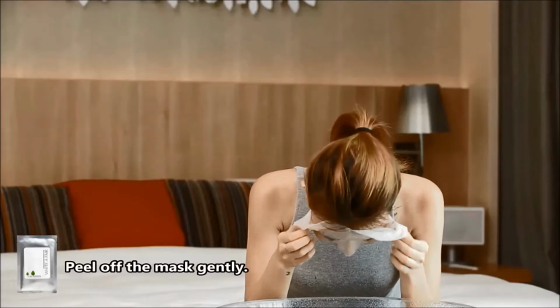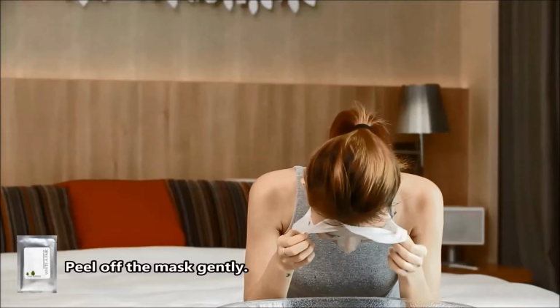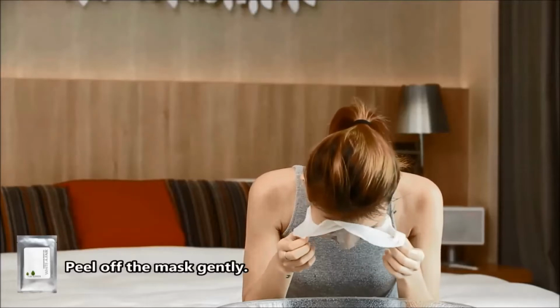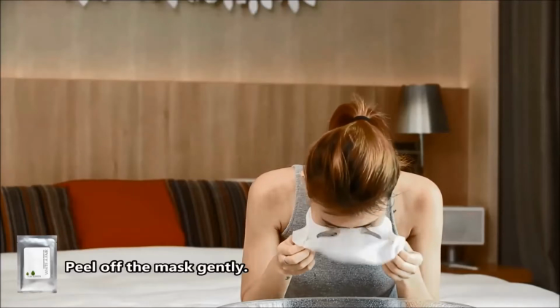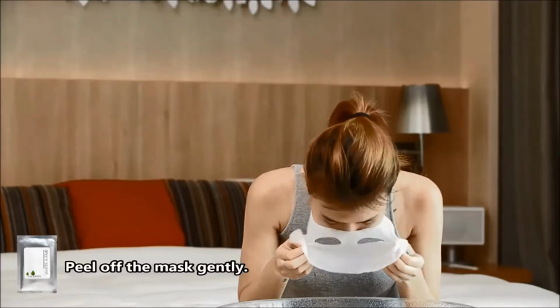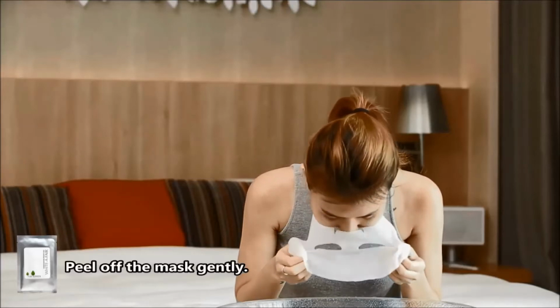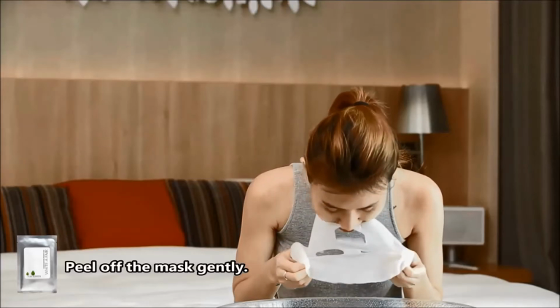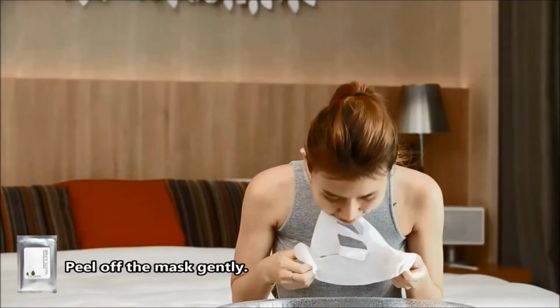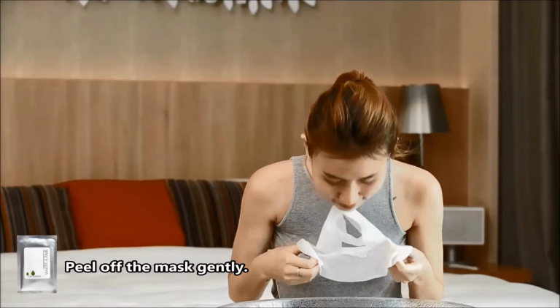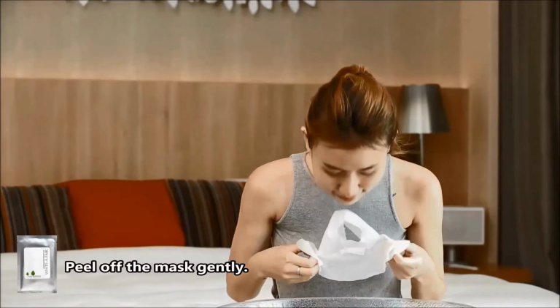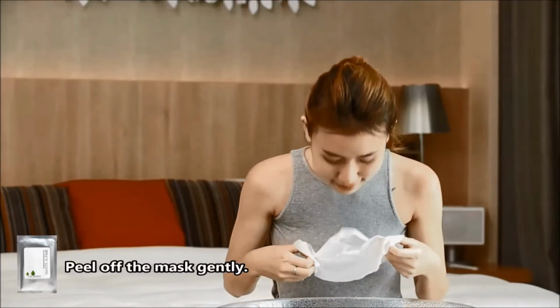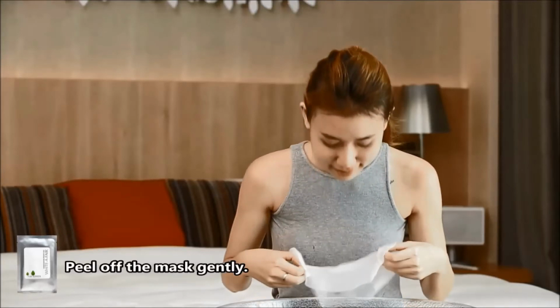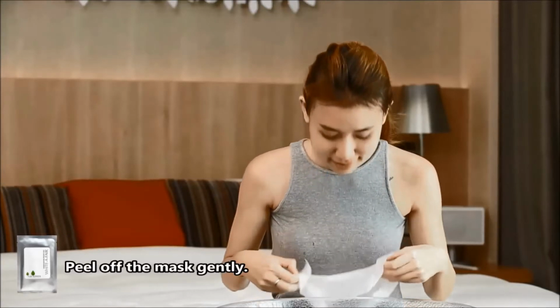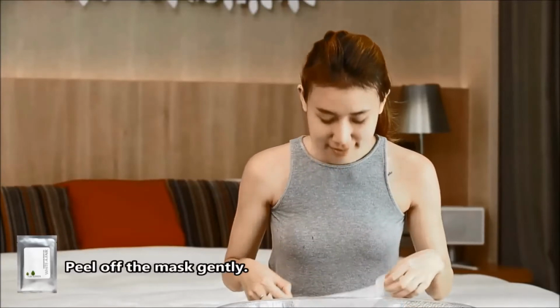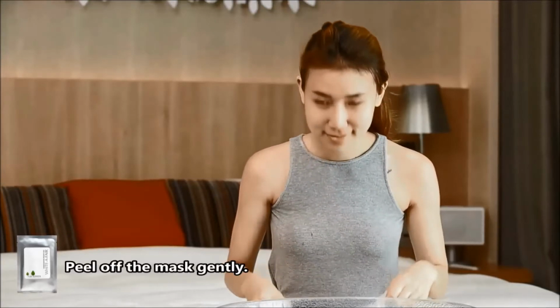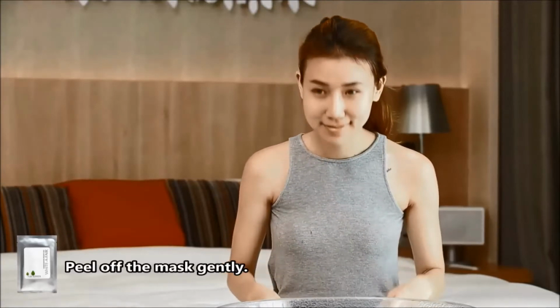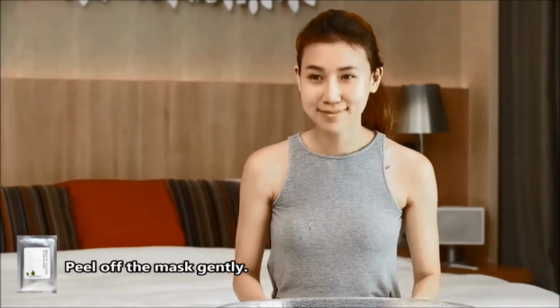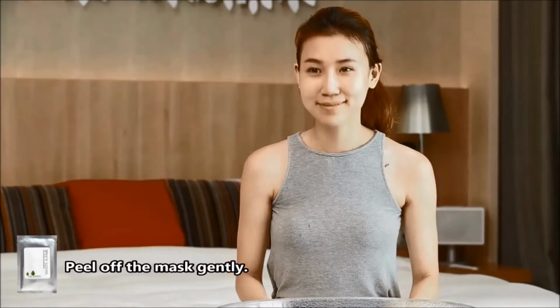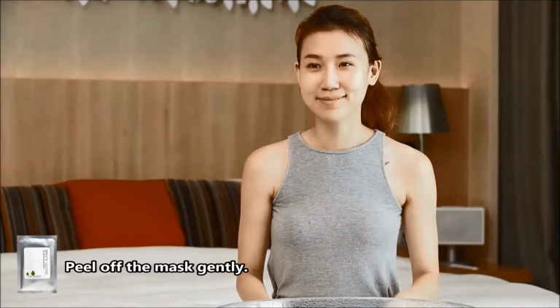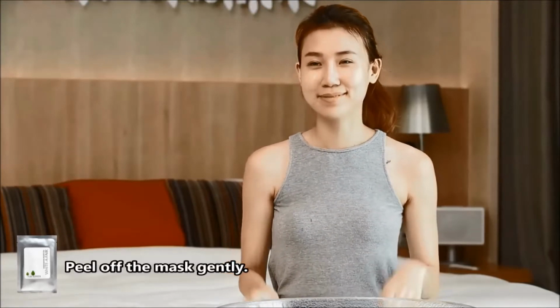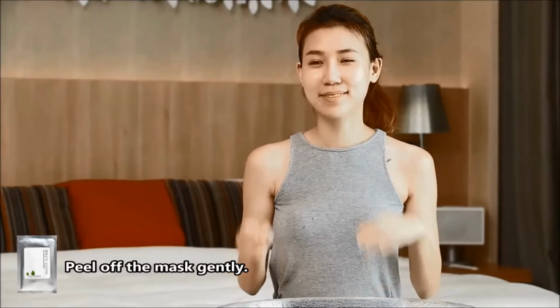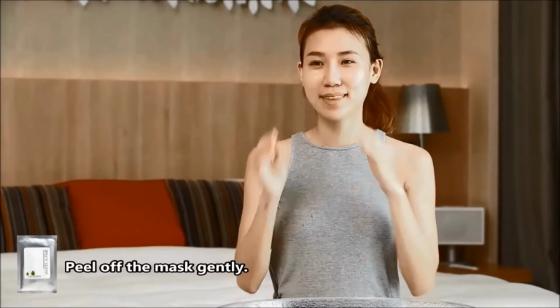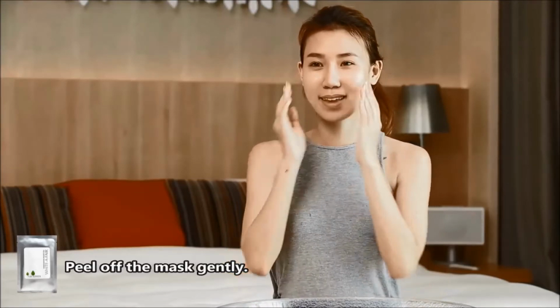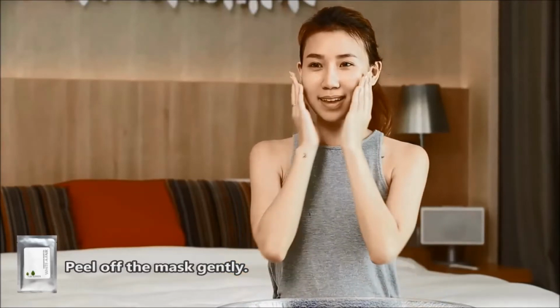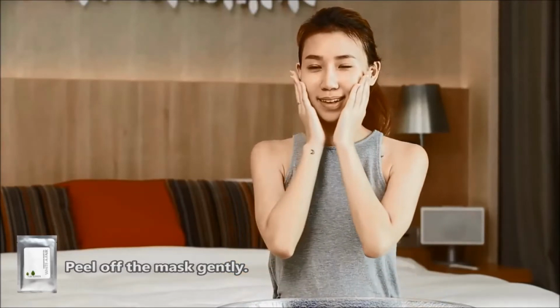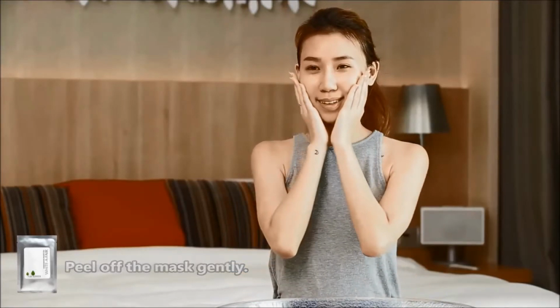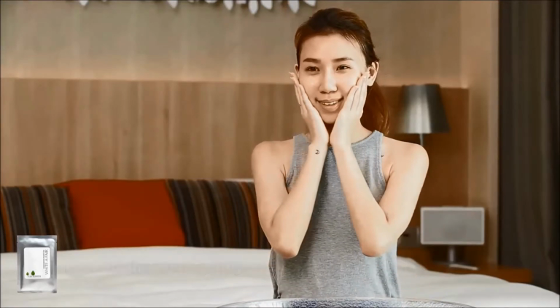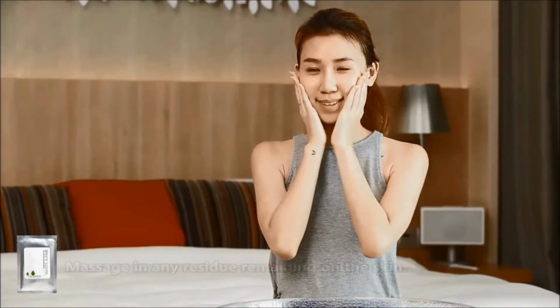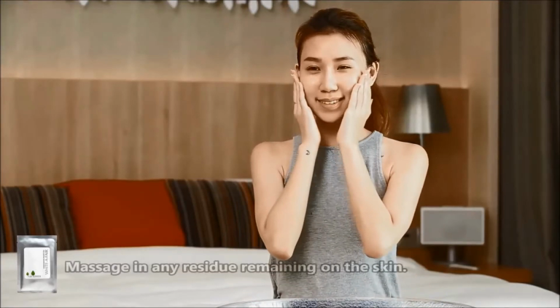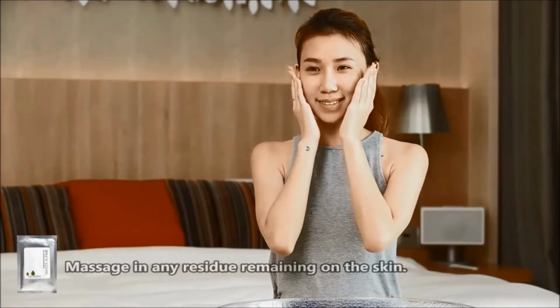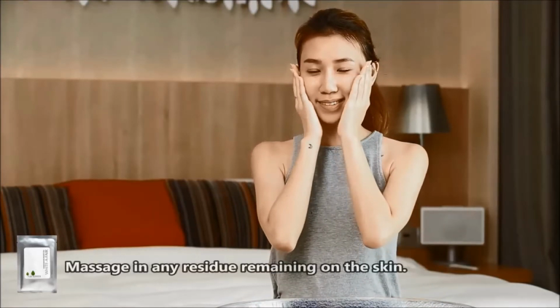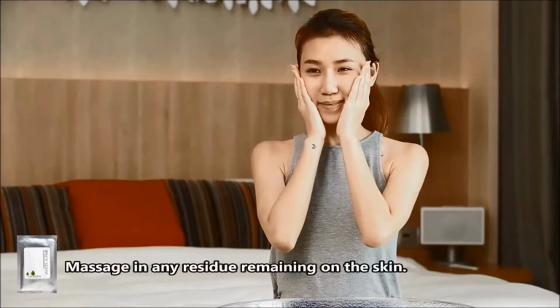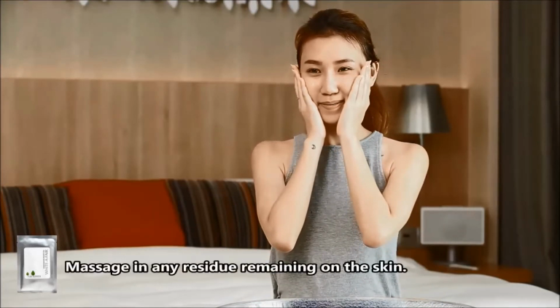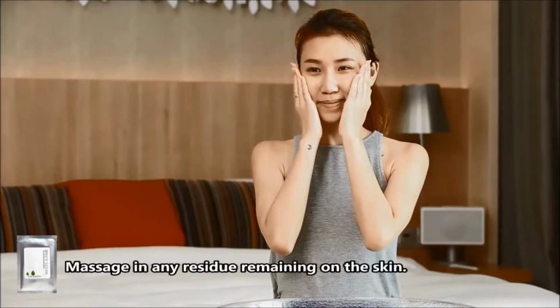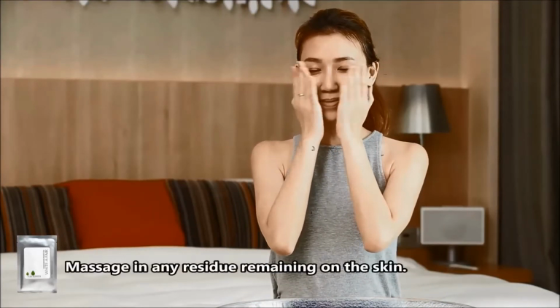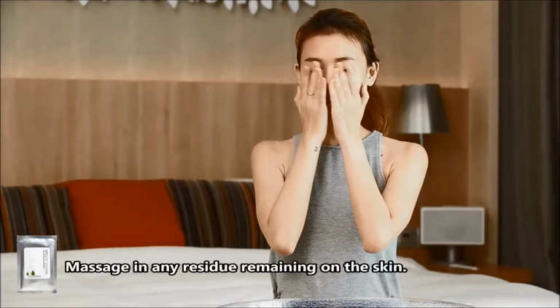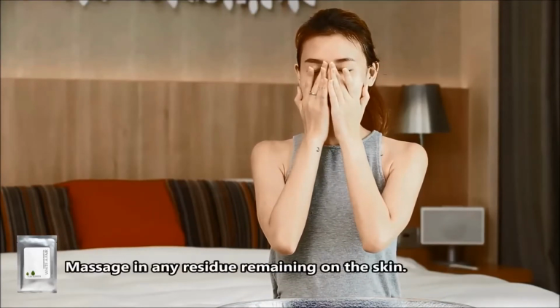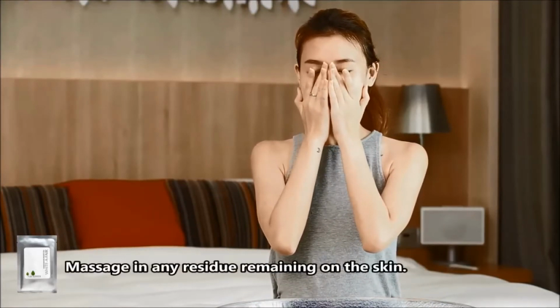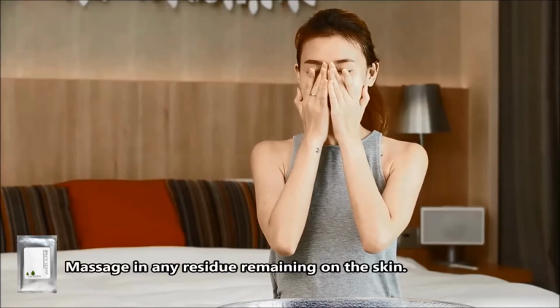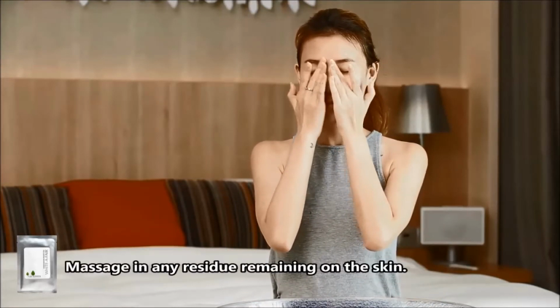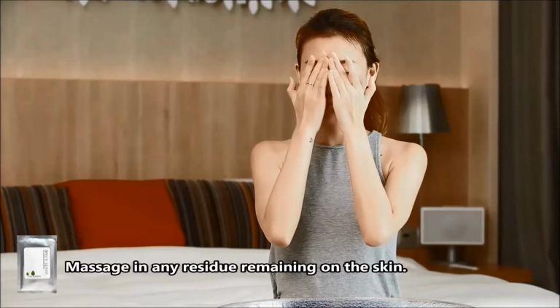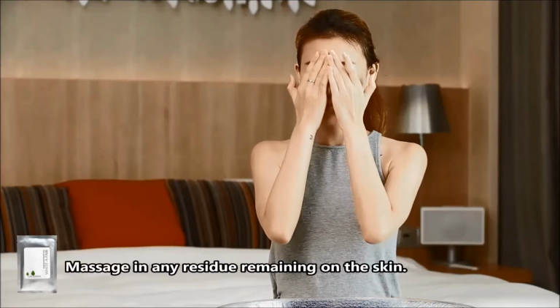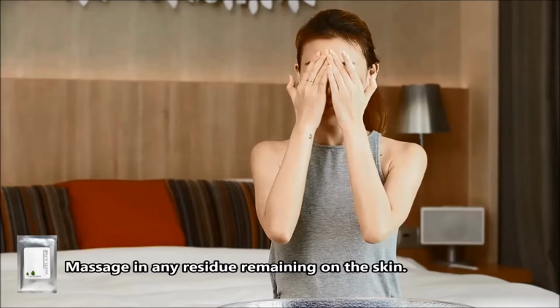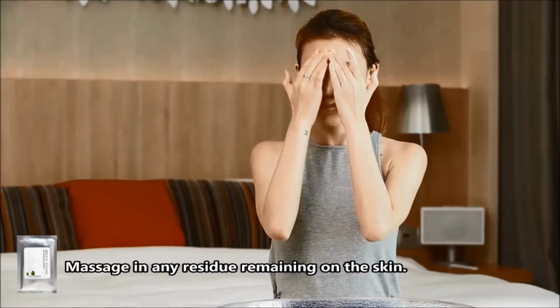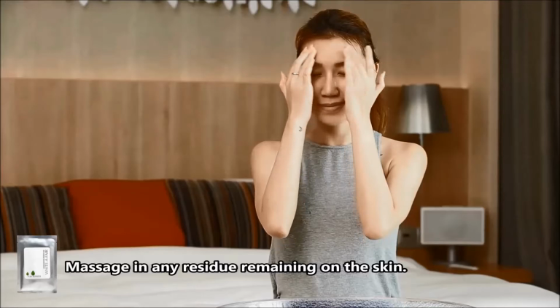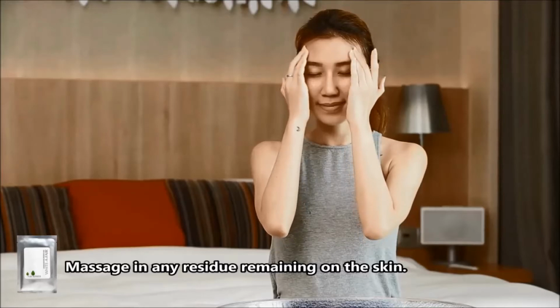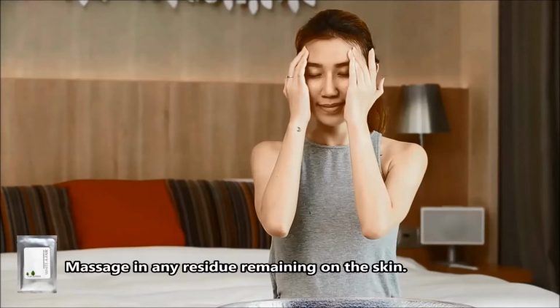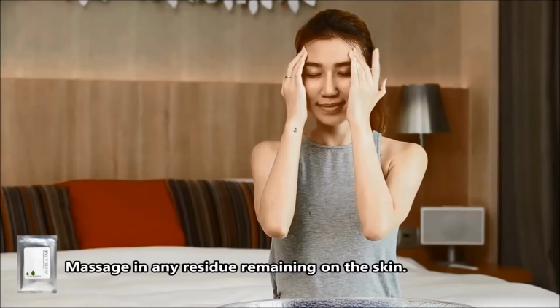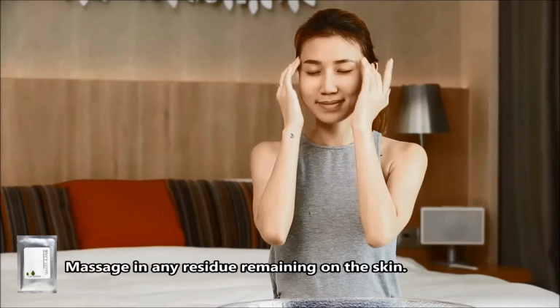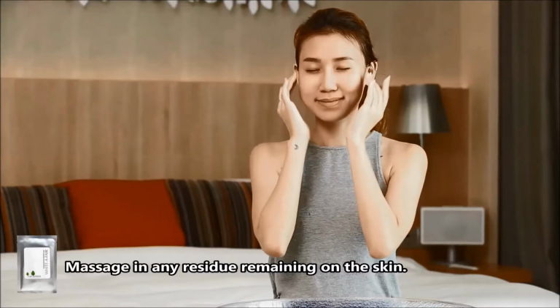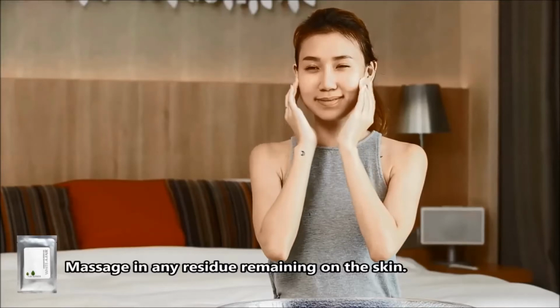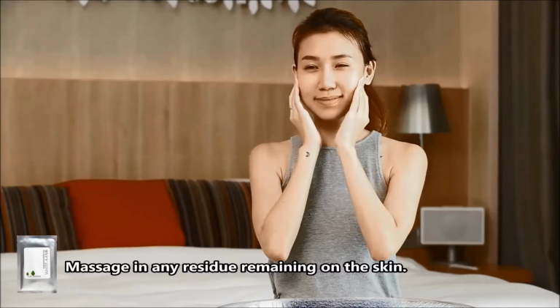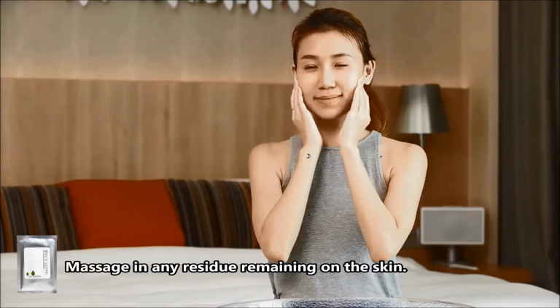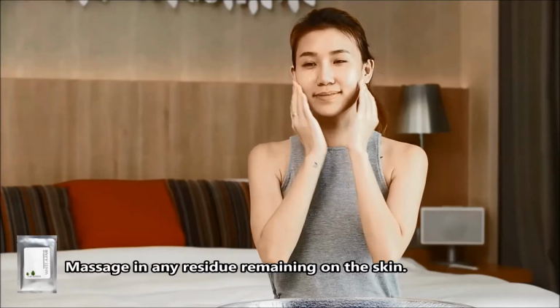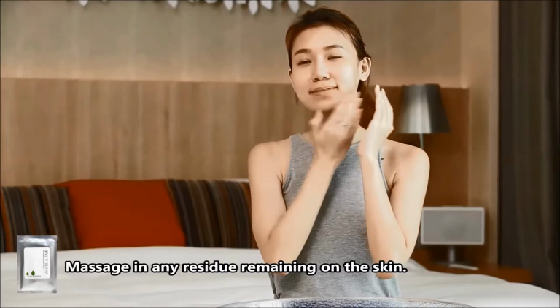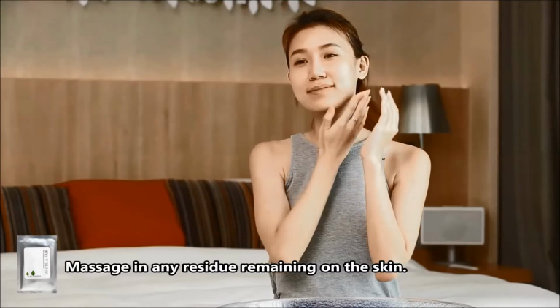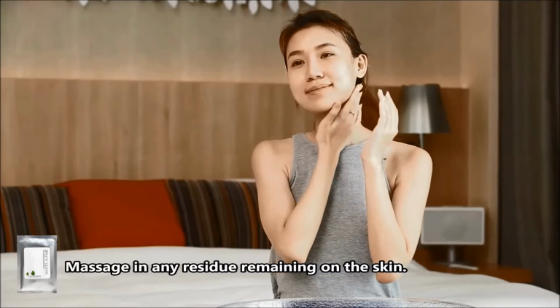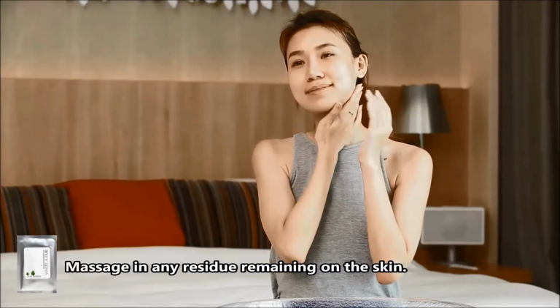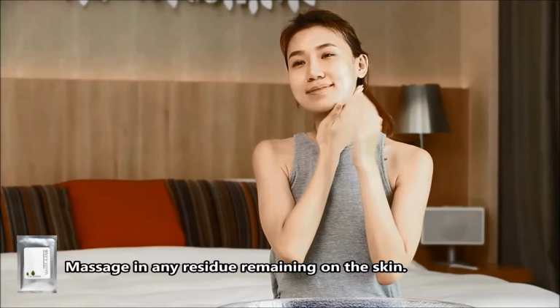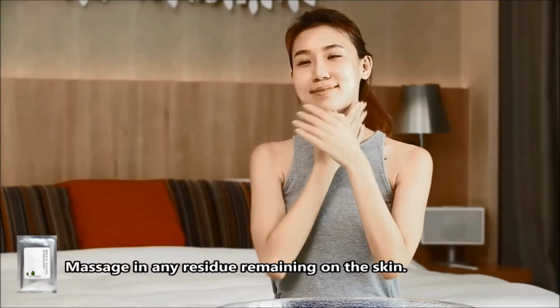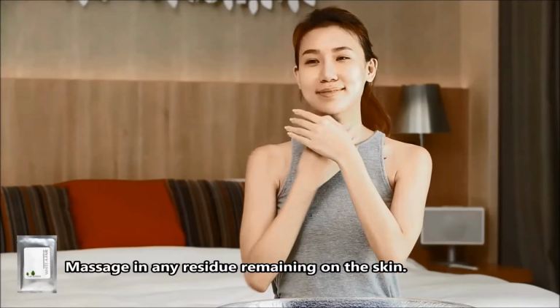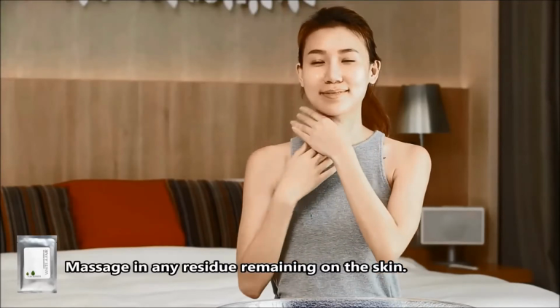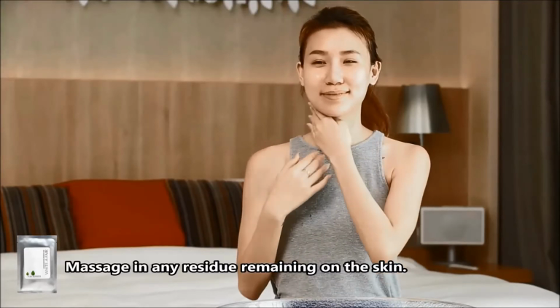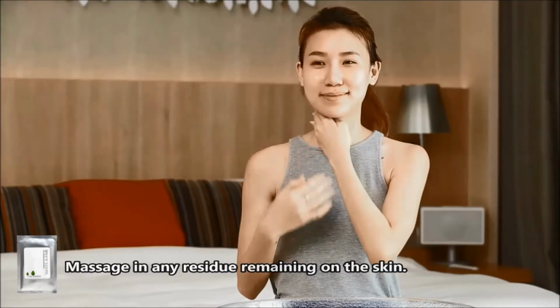Peel off the mask gently and lightly pat dry face with your fingertips. Massage in any residue remaining on the skin.